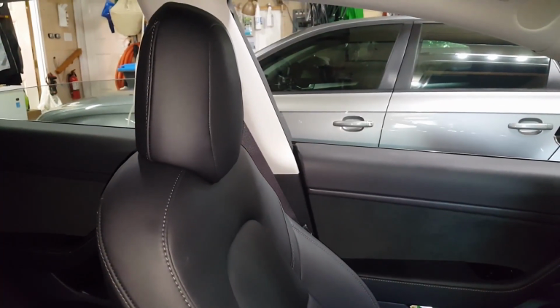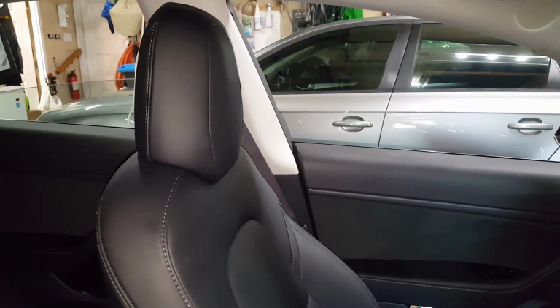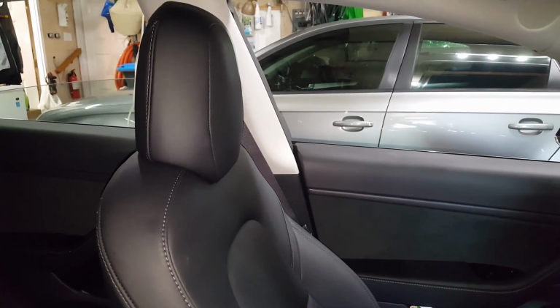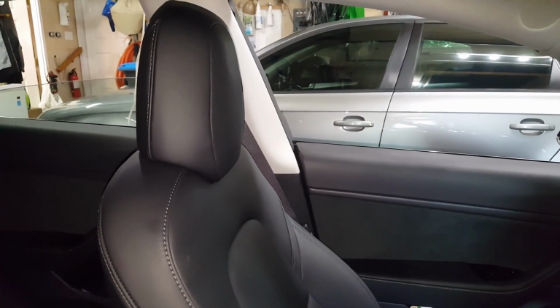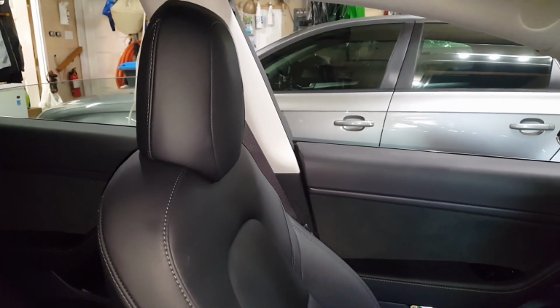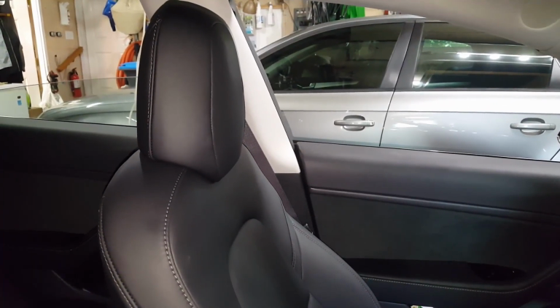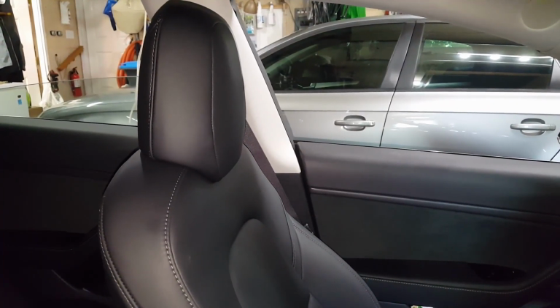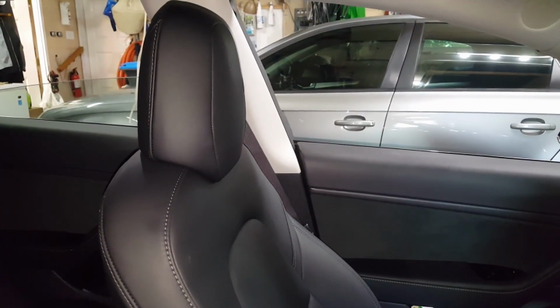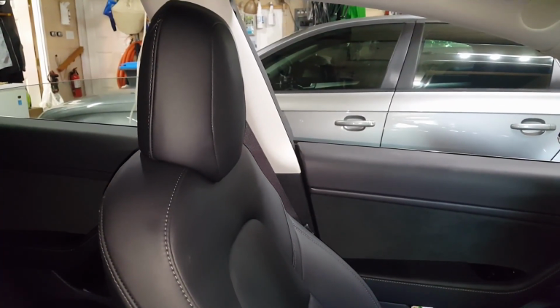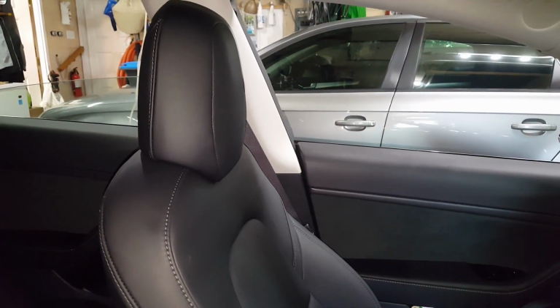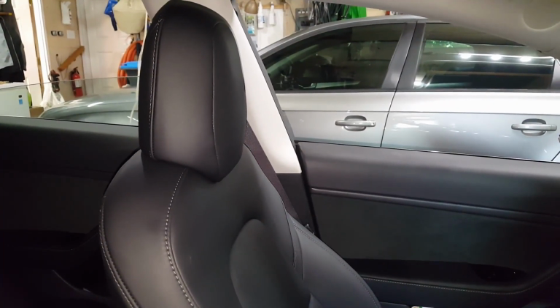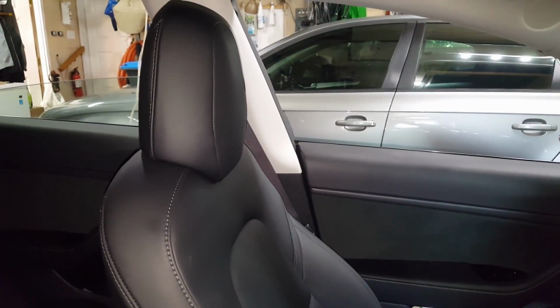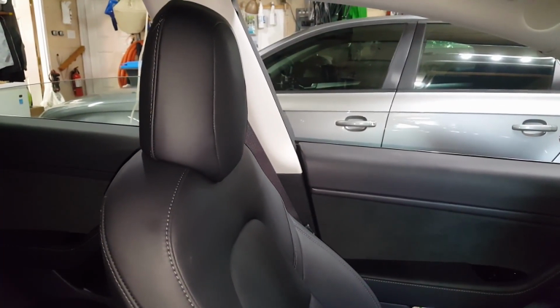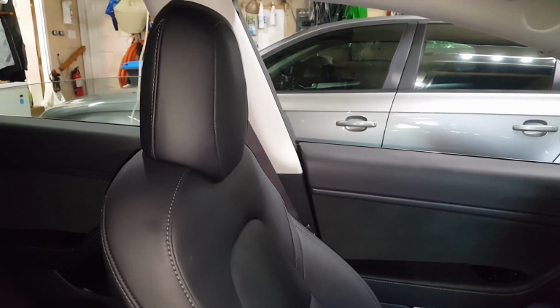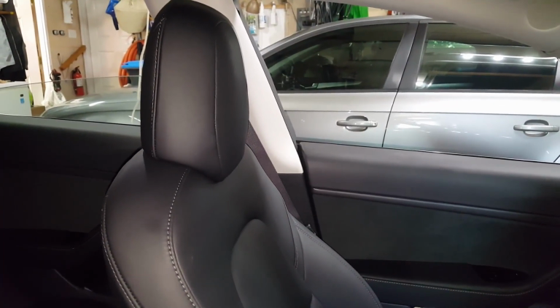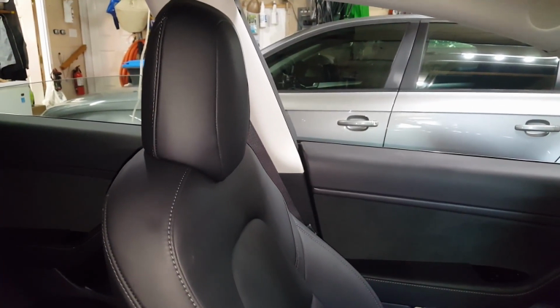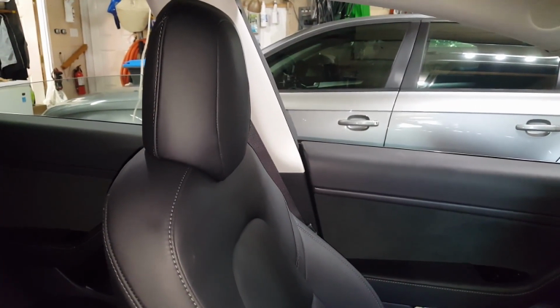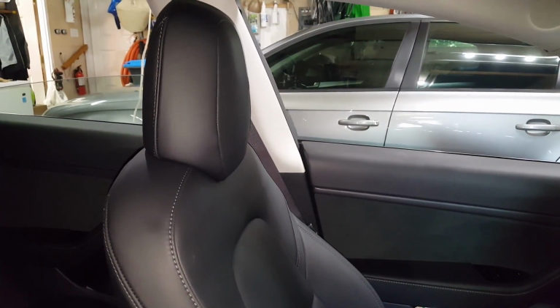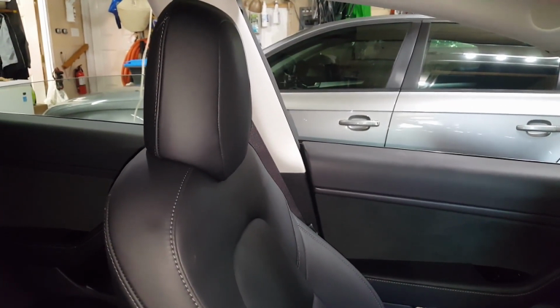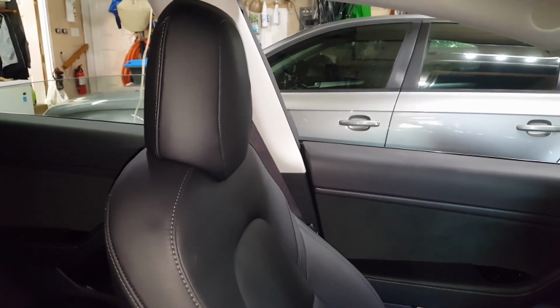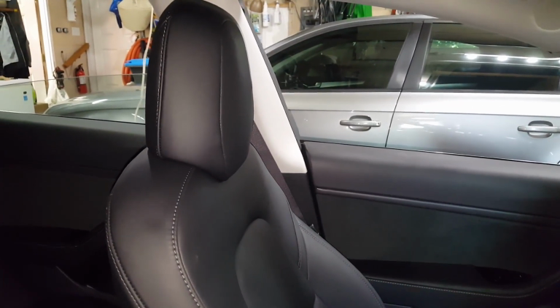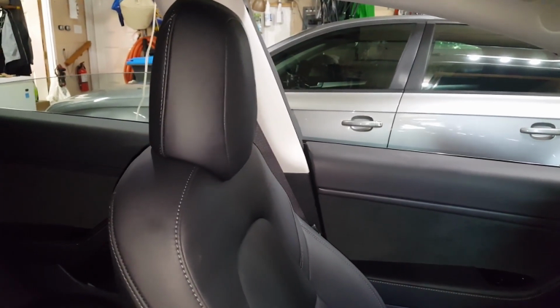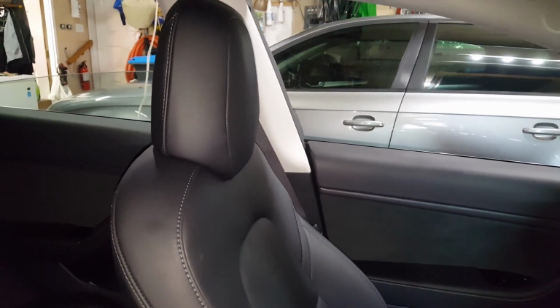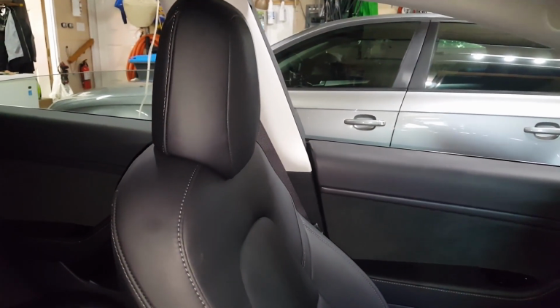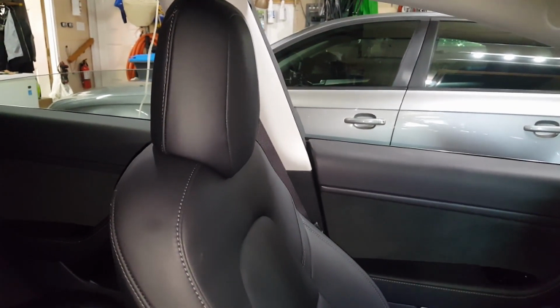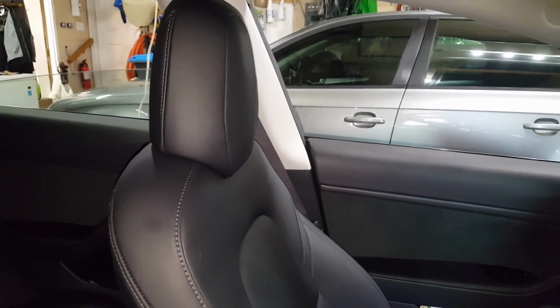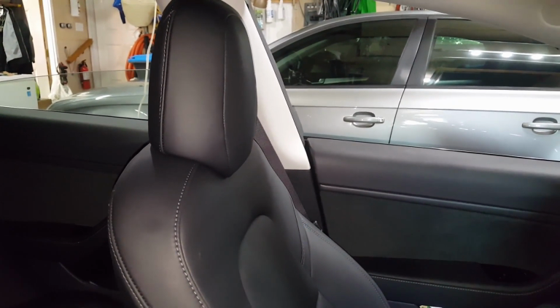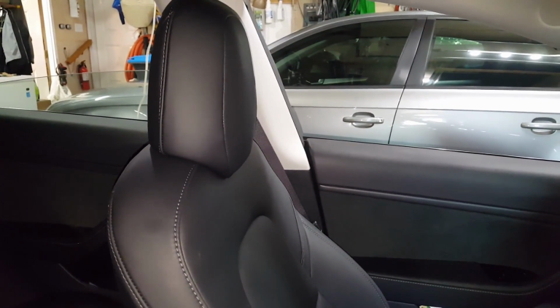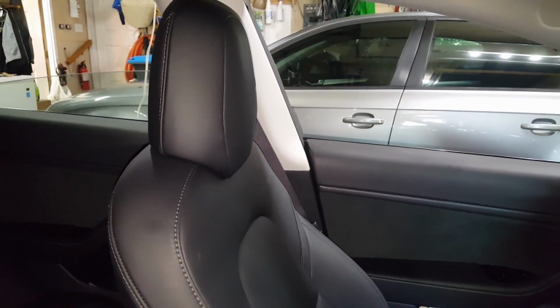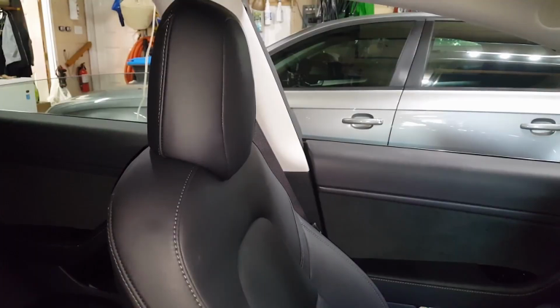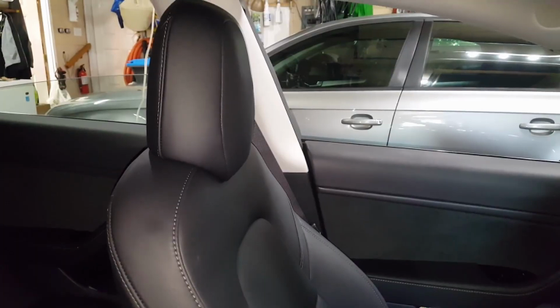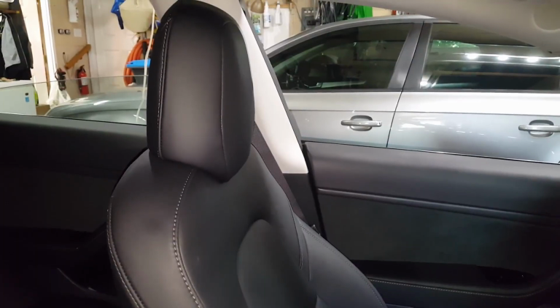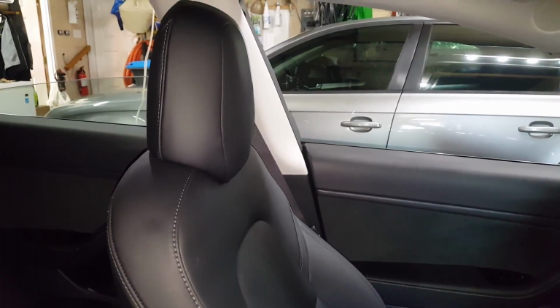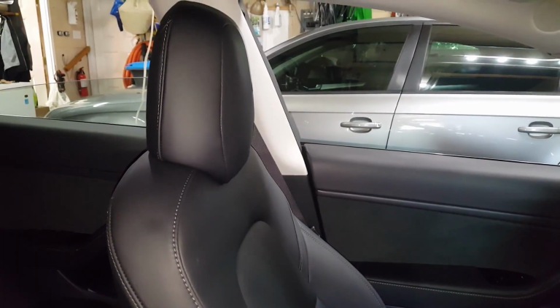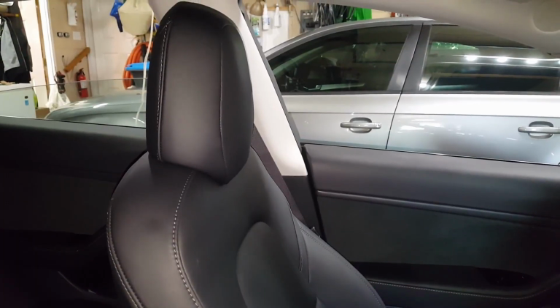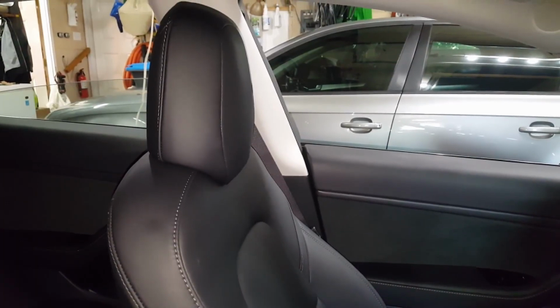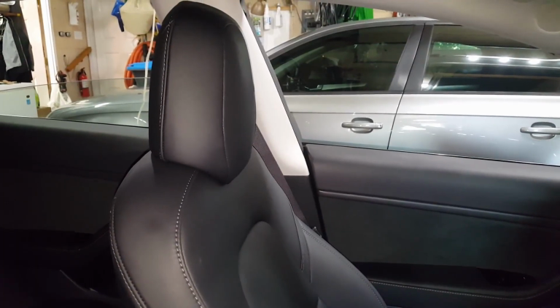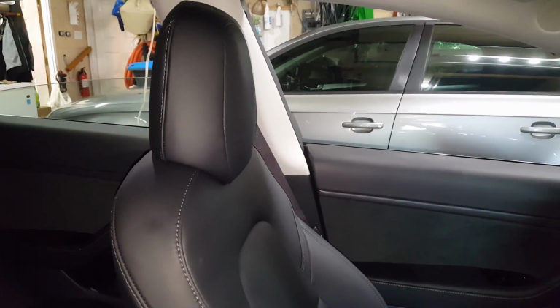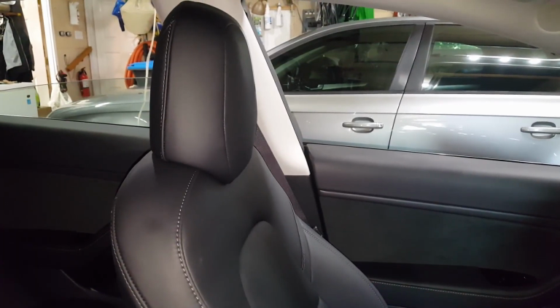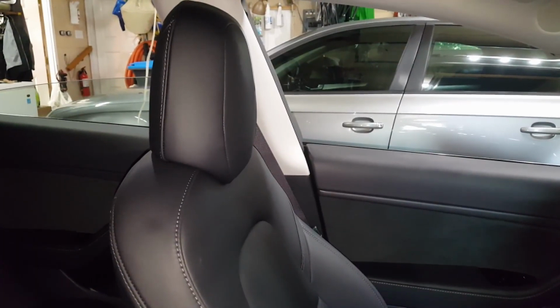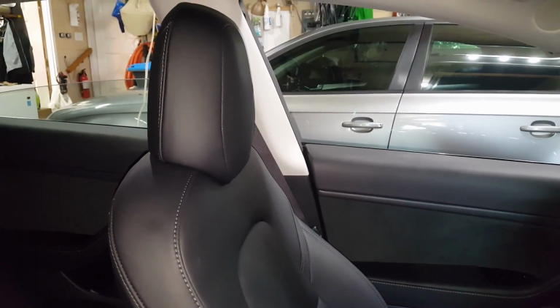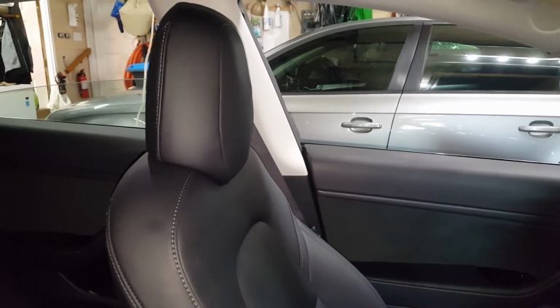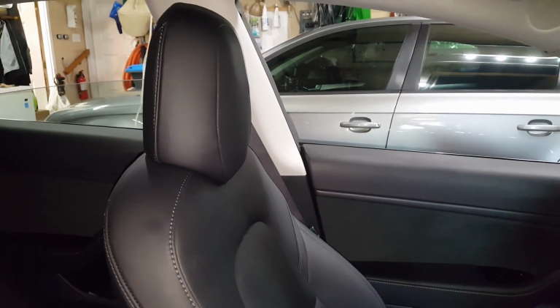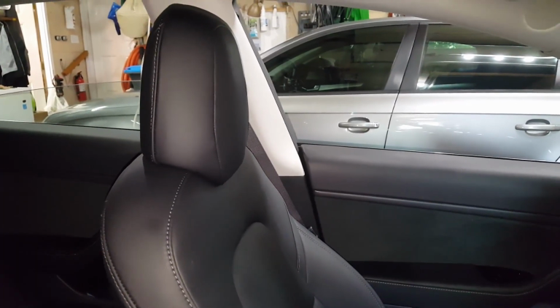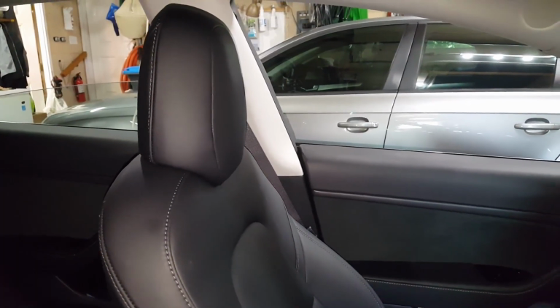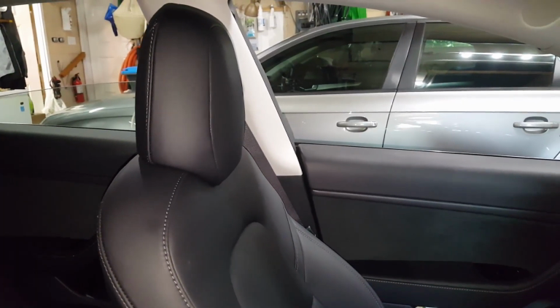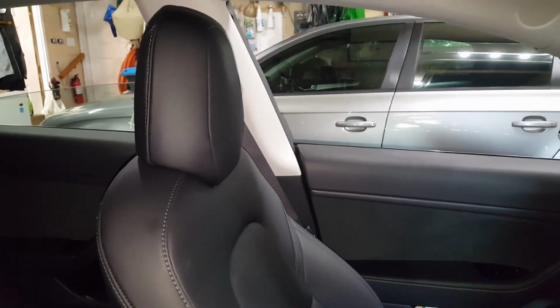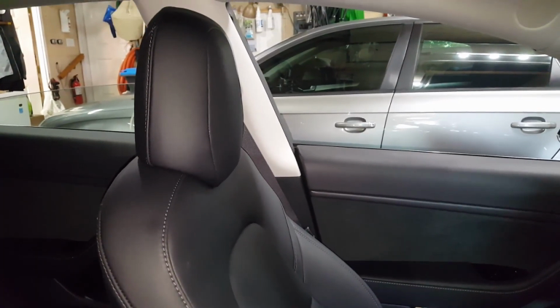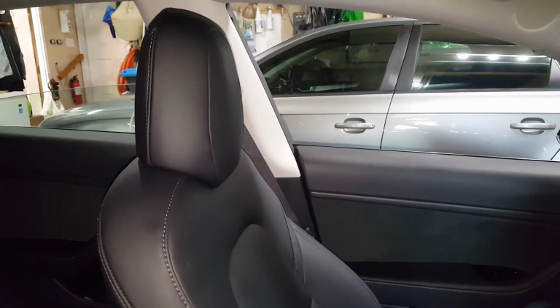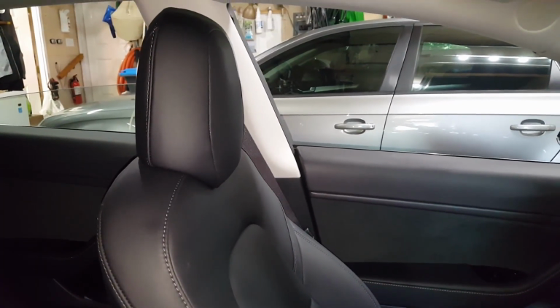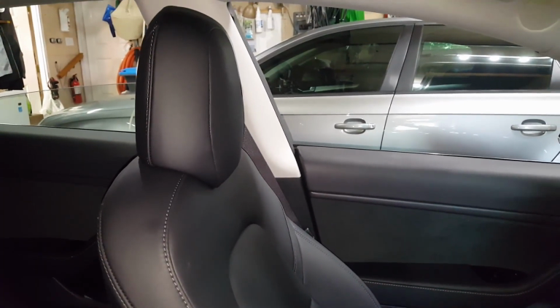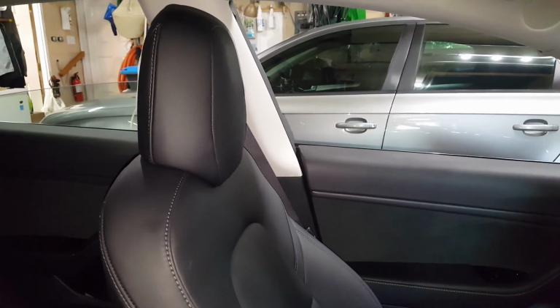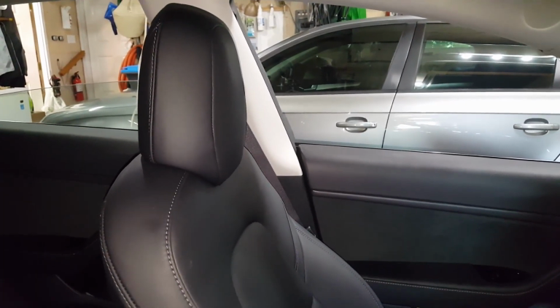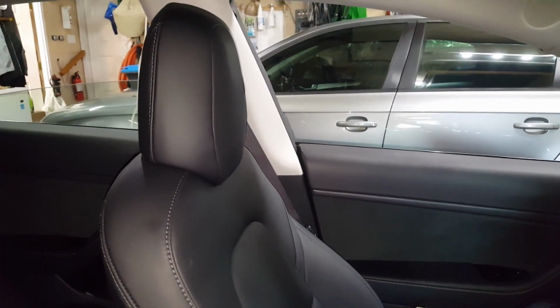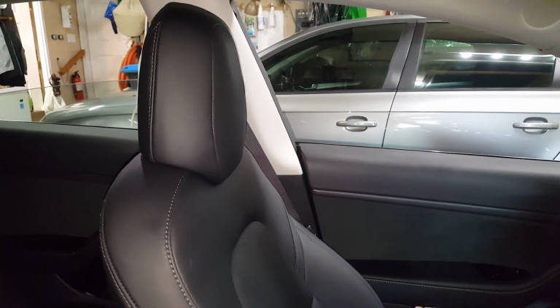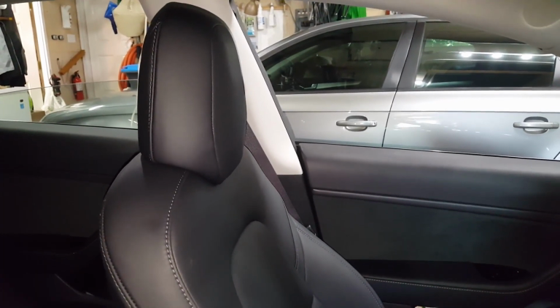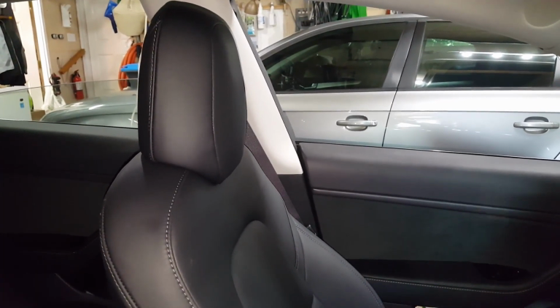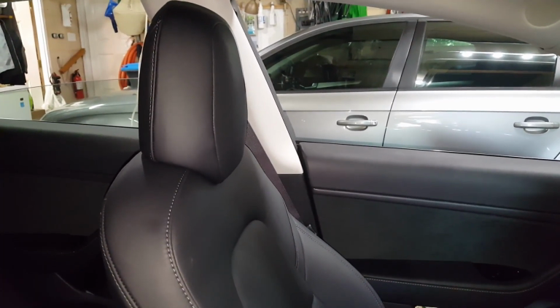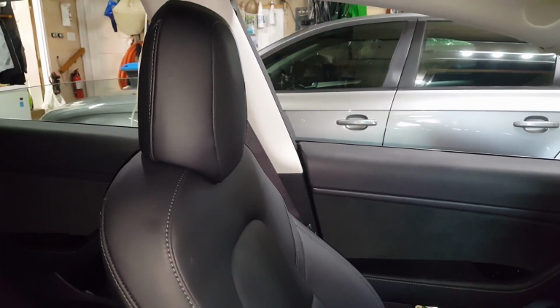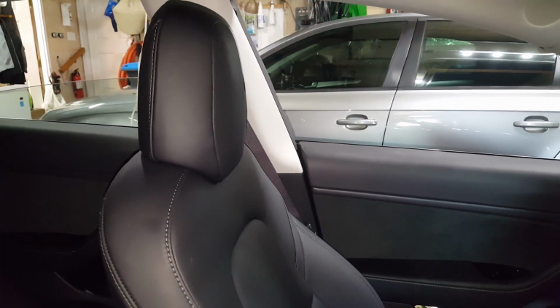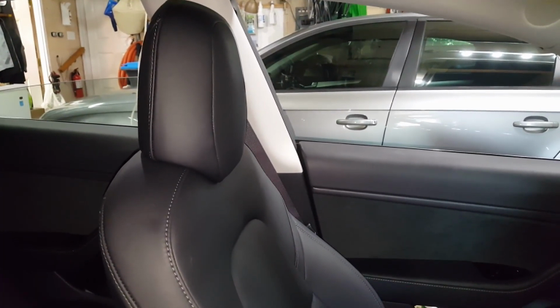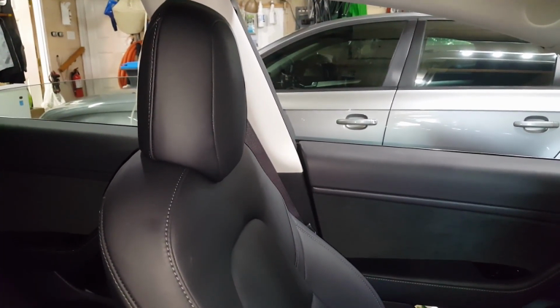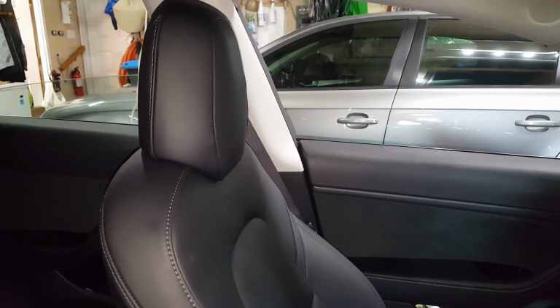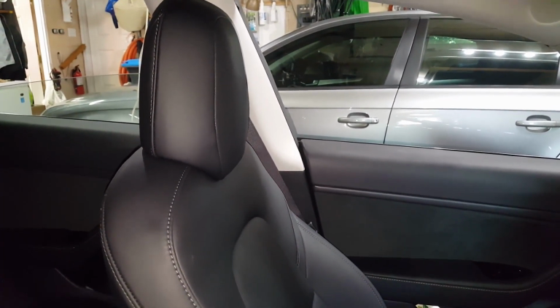If you find the position of the headrest in the Model 3 to be a little bit too far forward, I'm going to show you how I adjusted it.